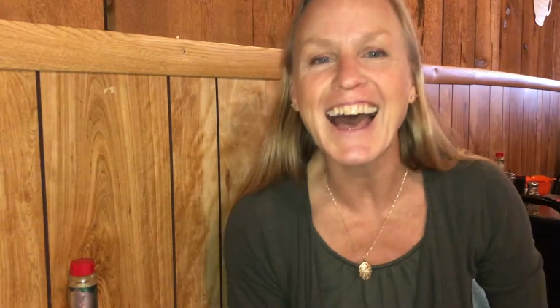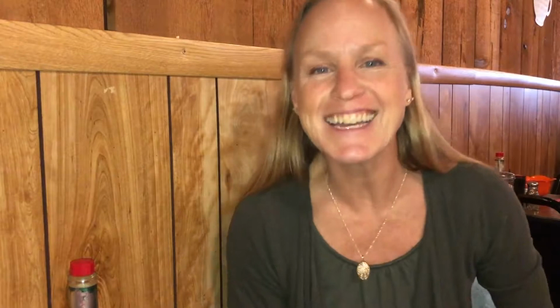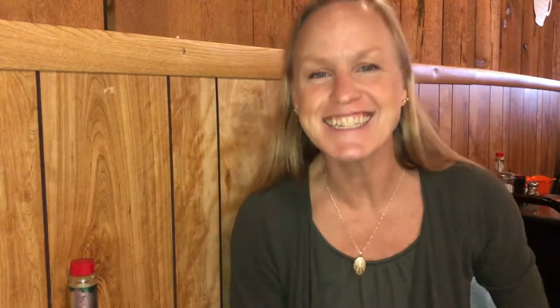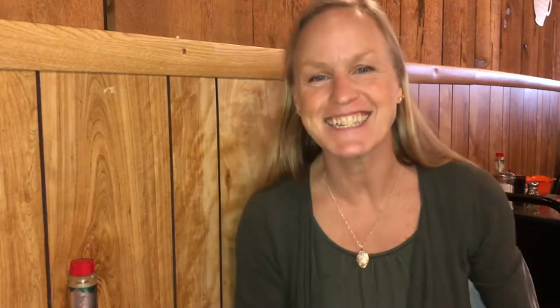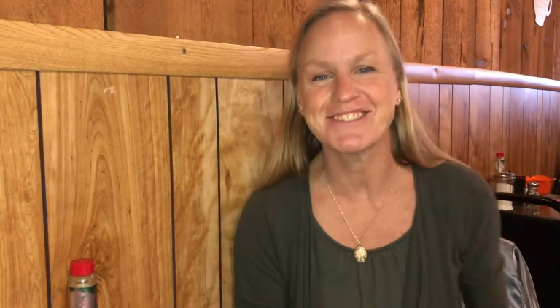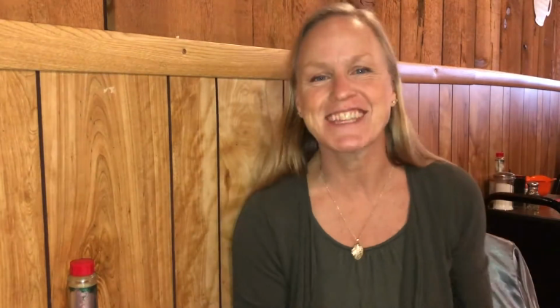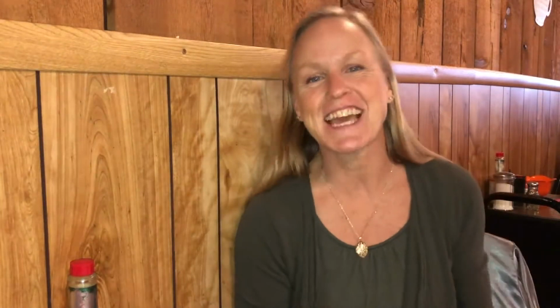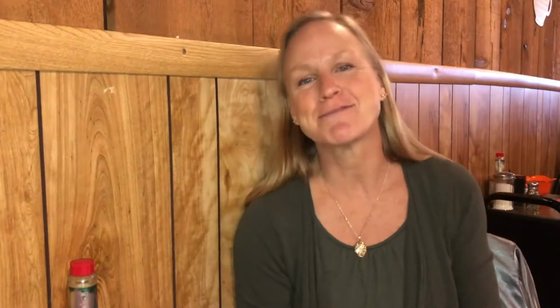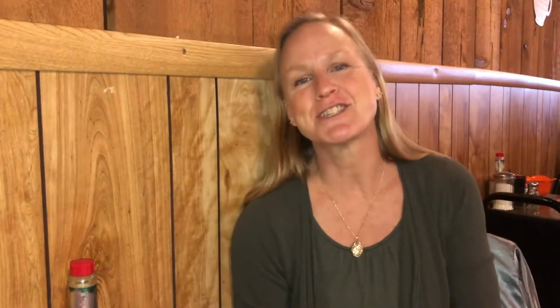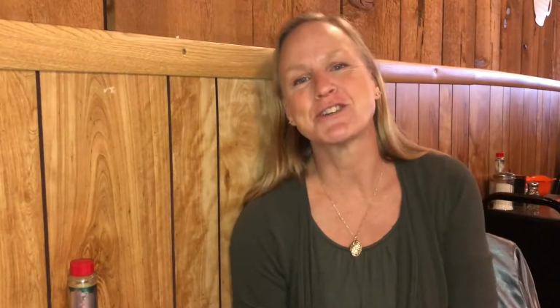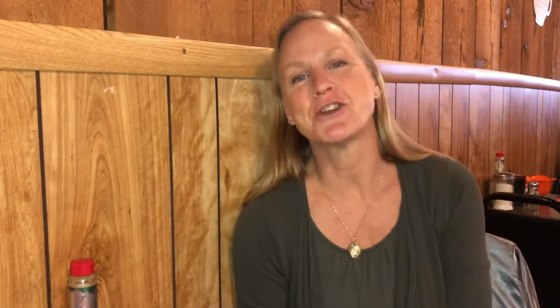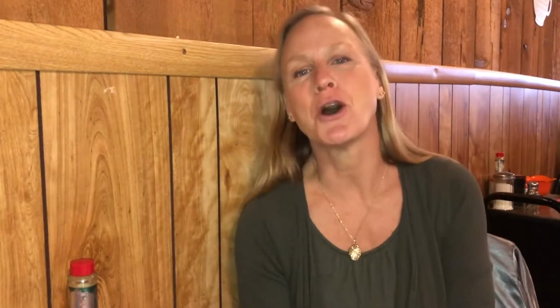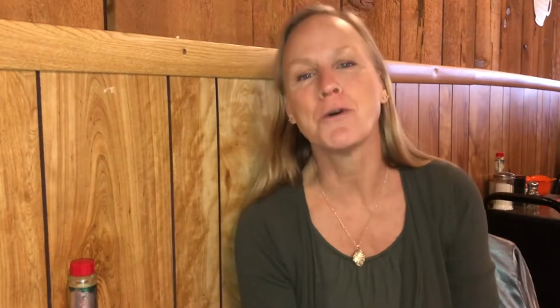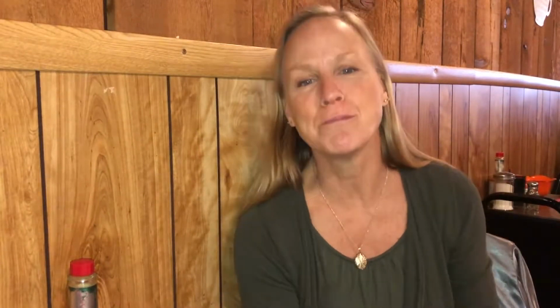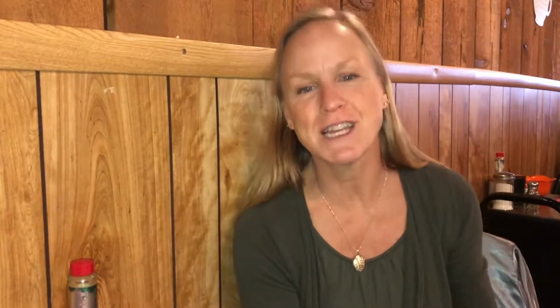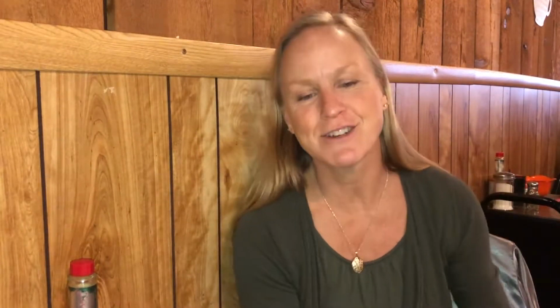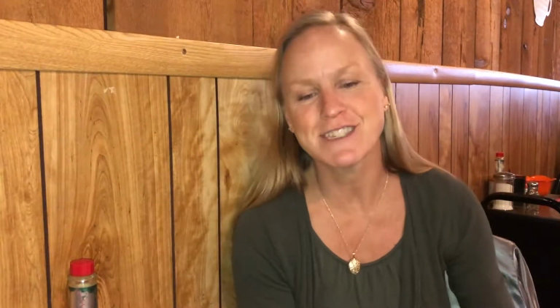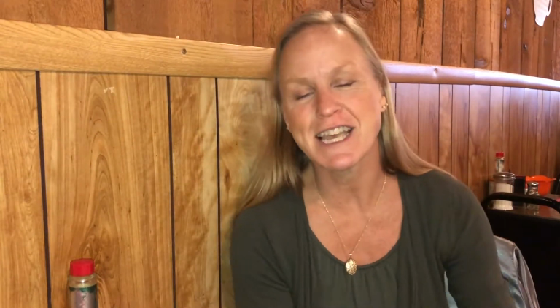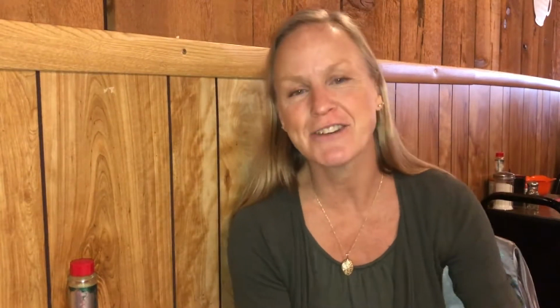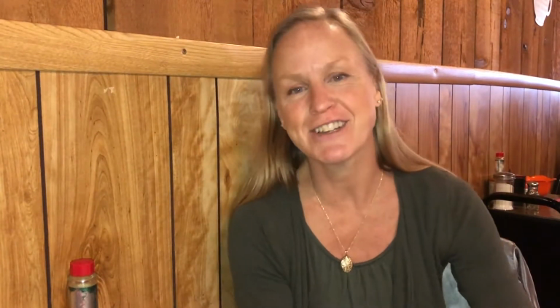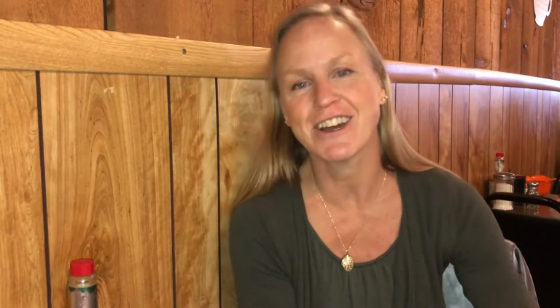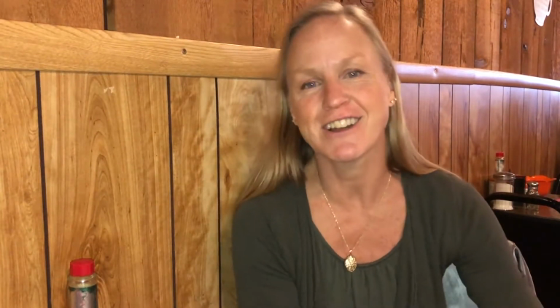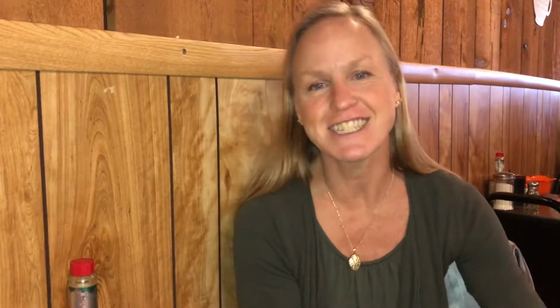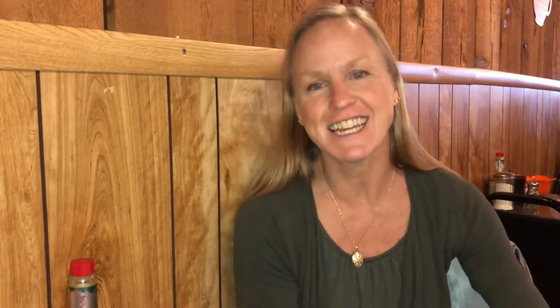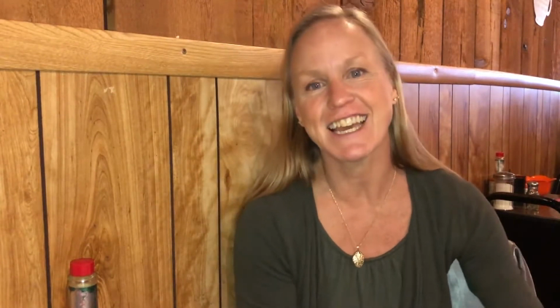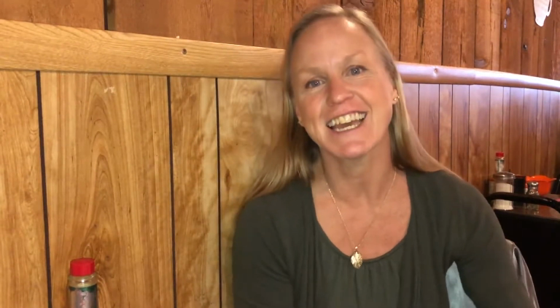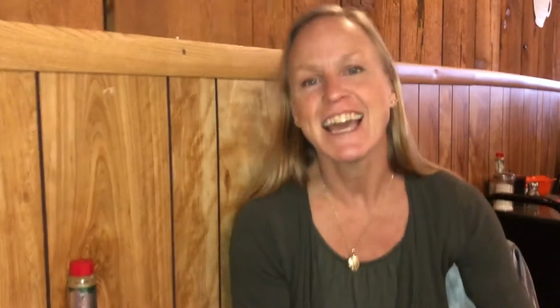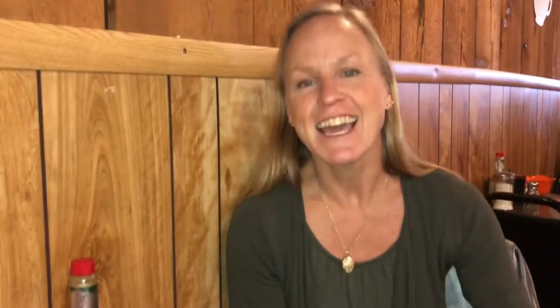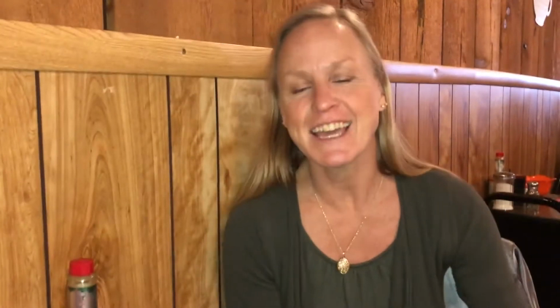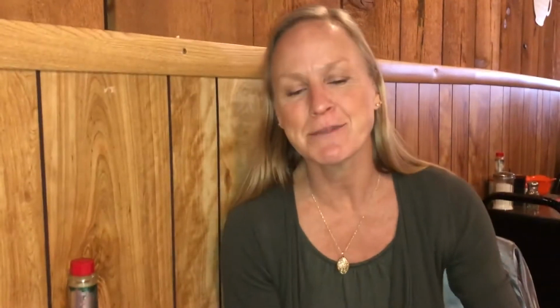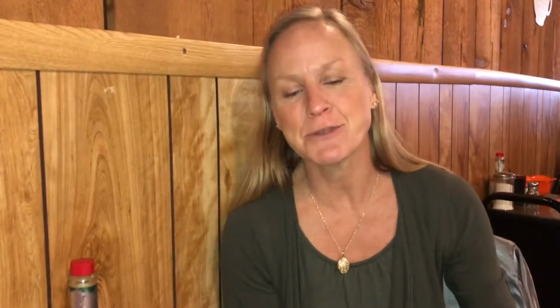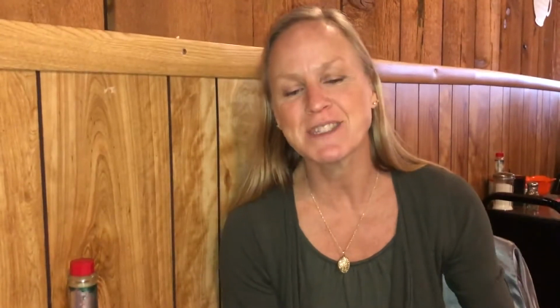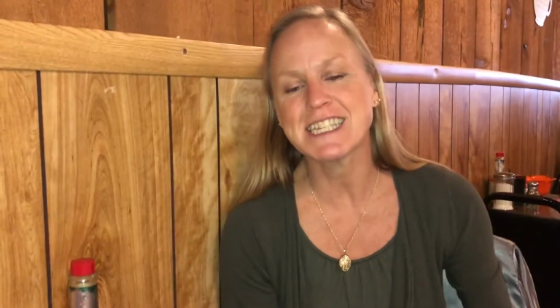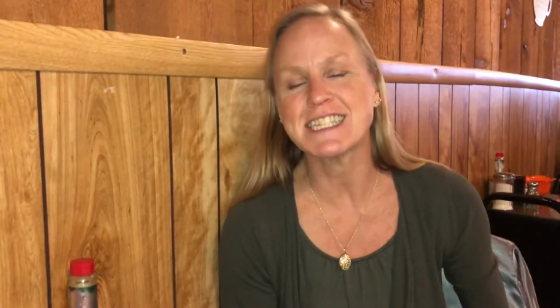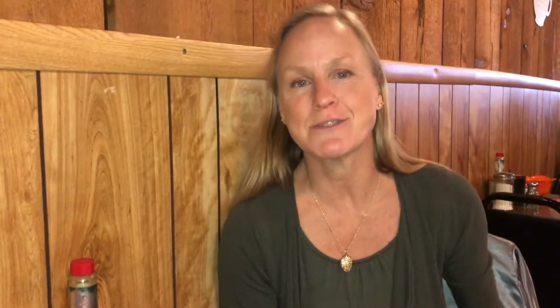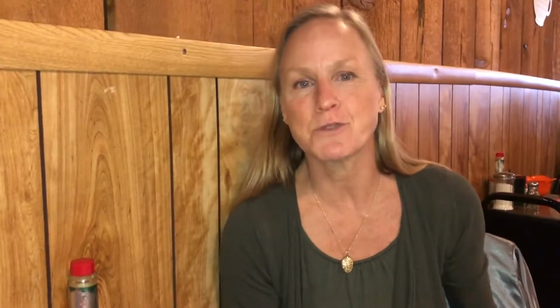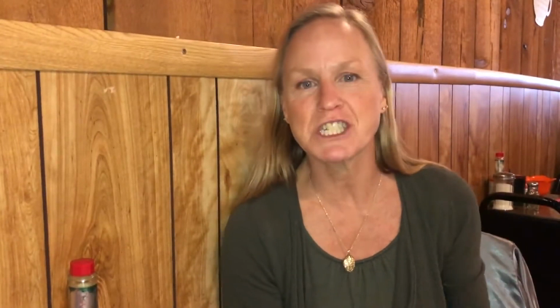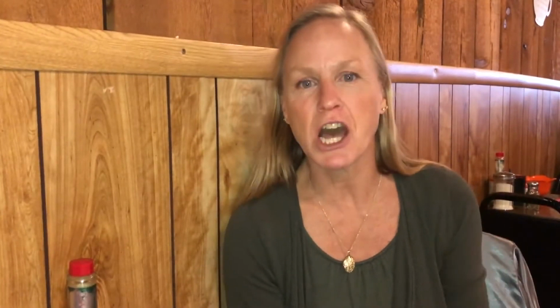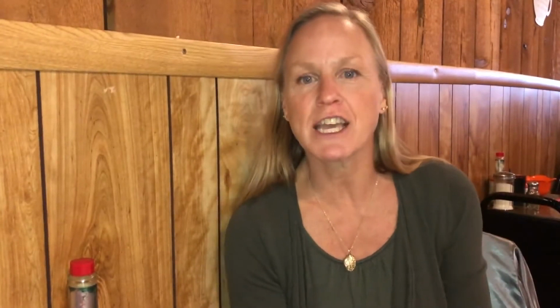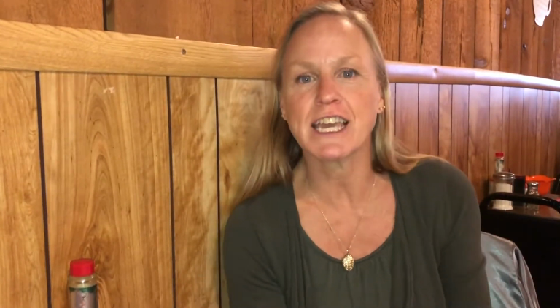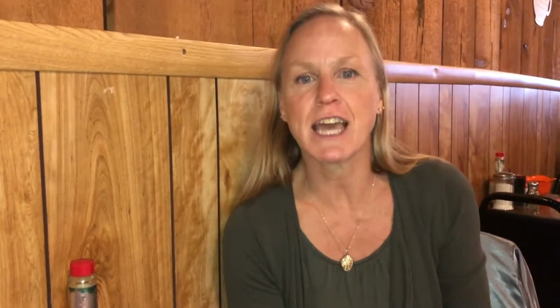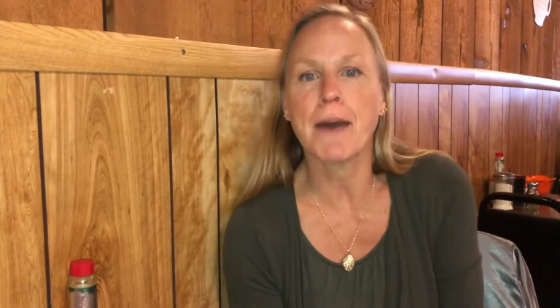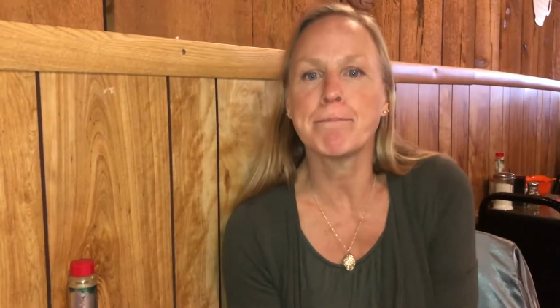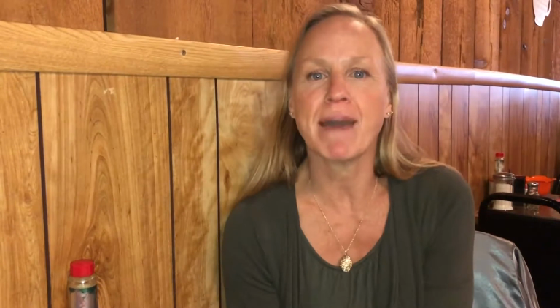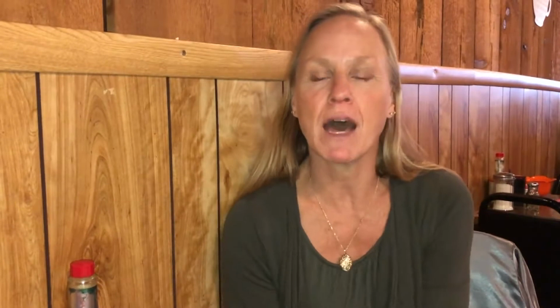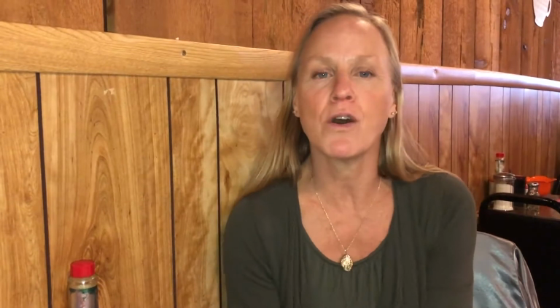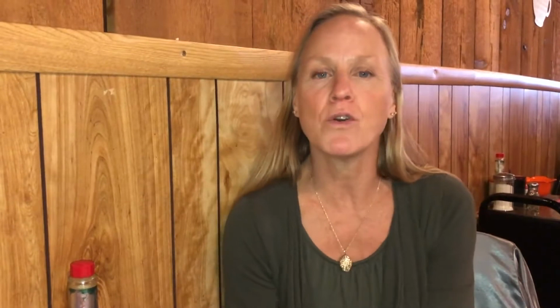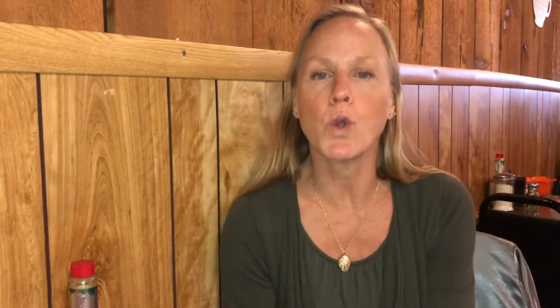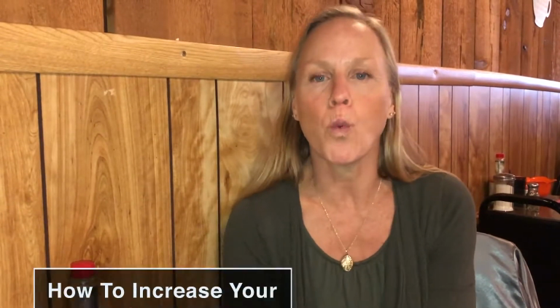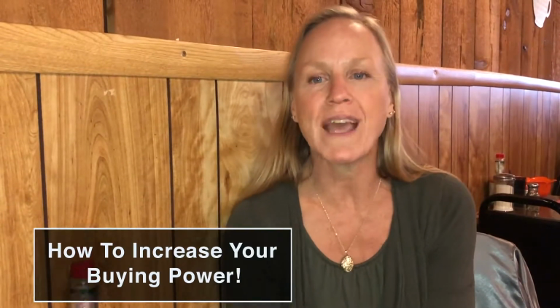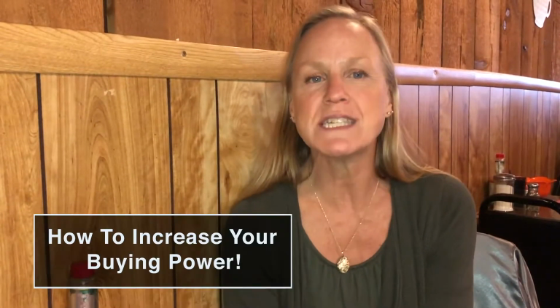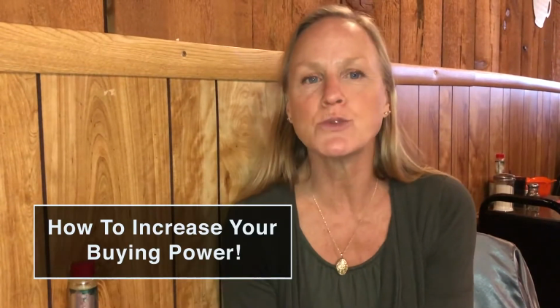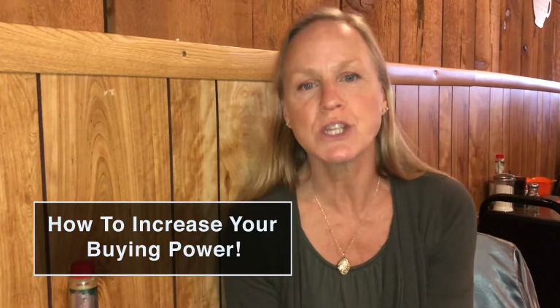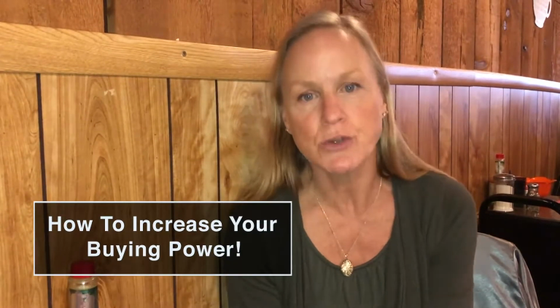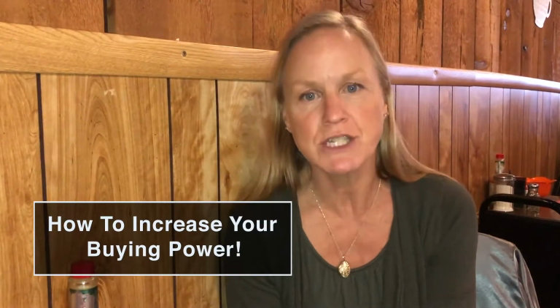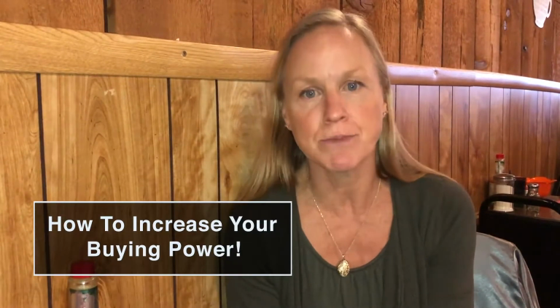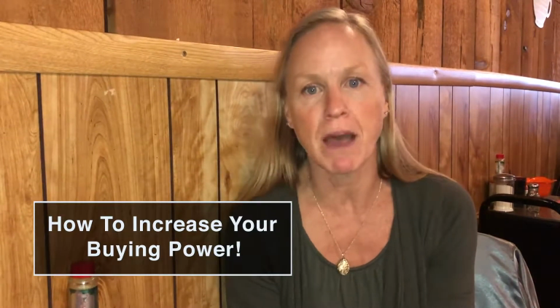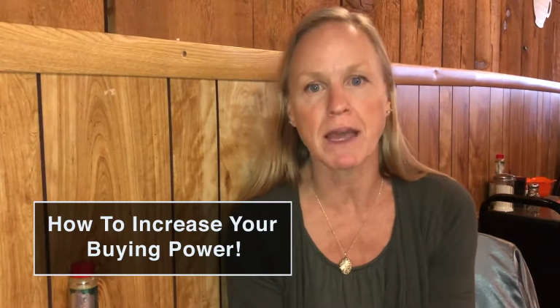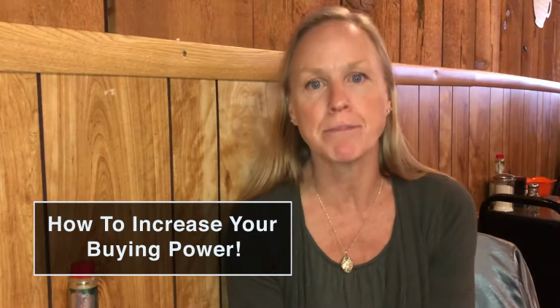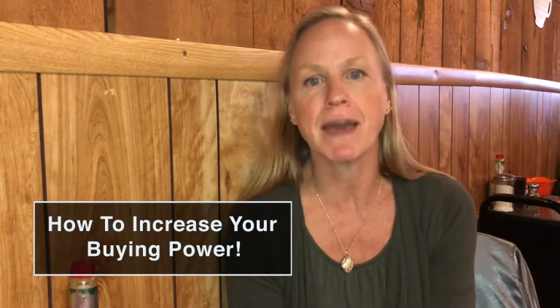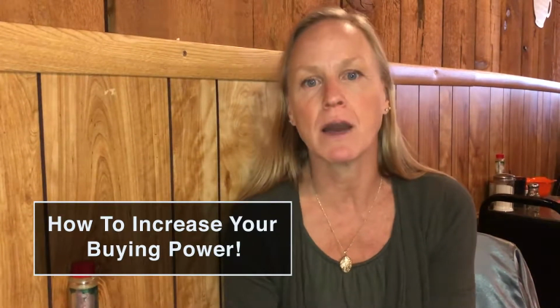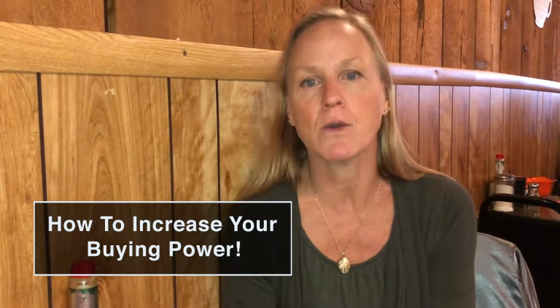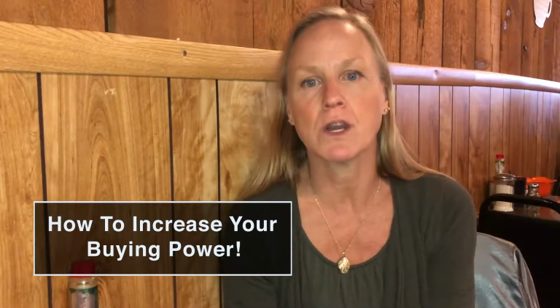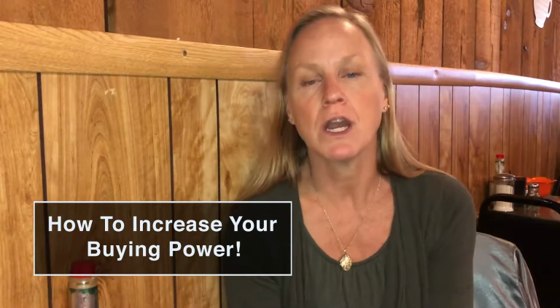Hi, it's Cindy with Capstone Home Loans. How are y'all today? I'm here with Lisa and we're talking about ways to increase your buying power.